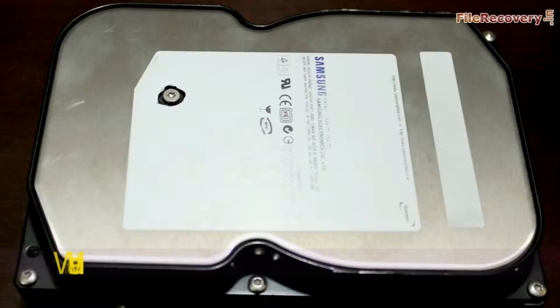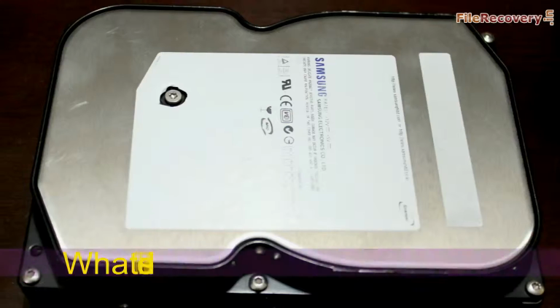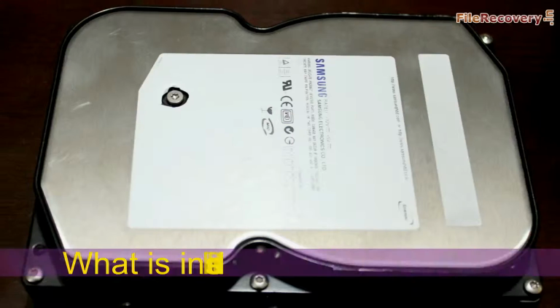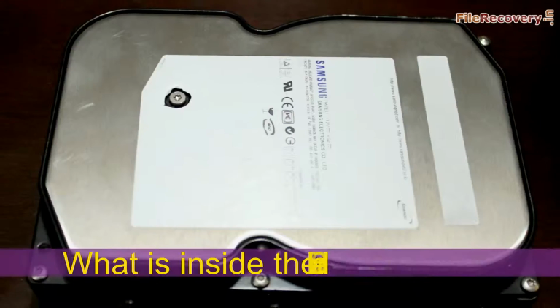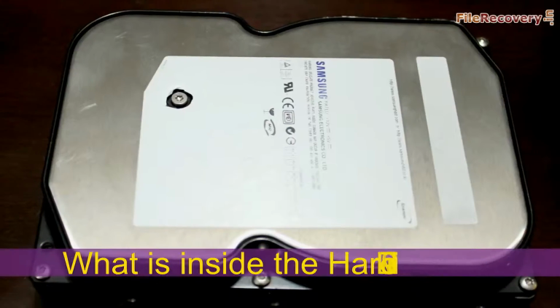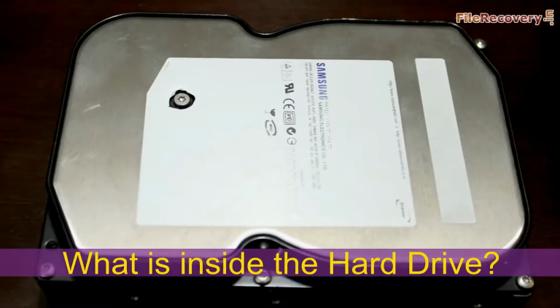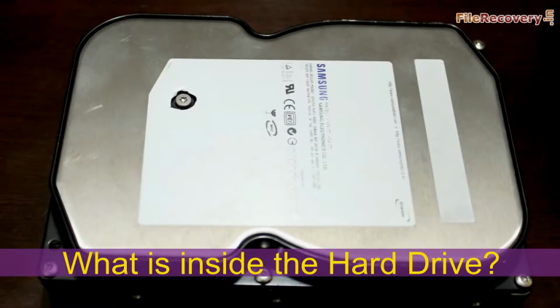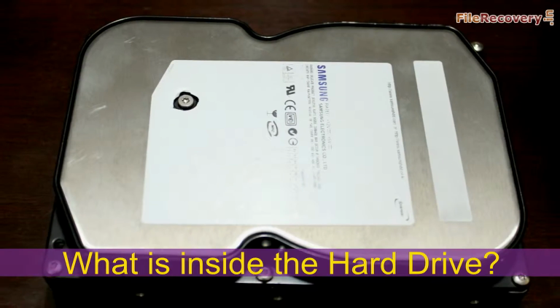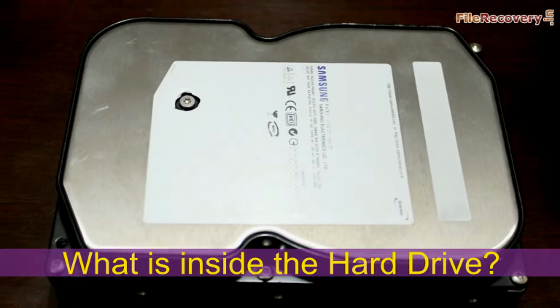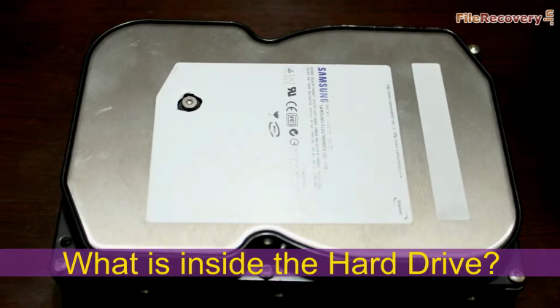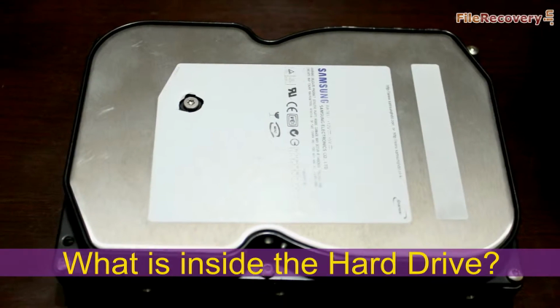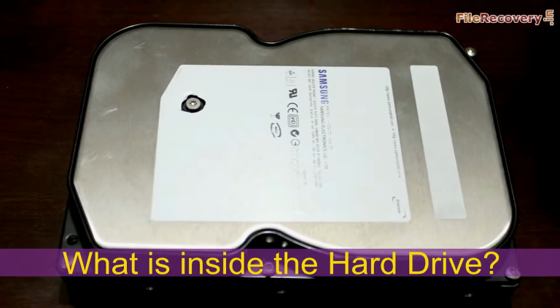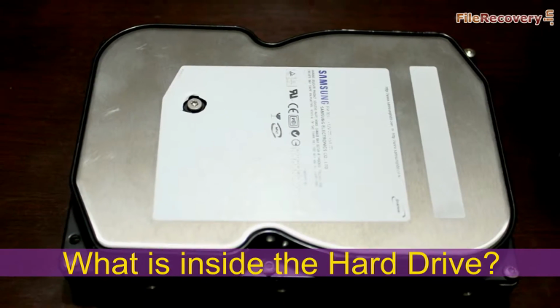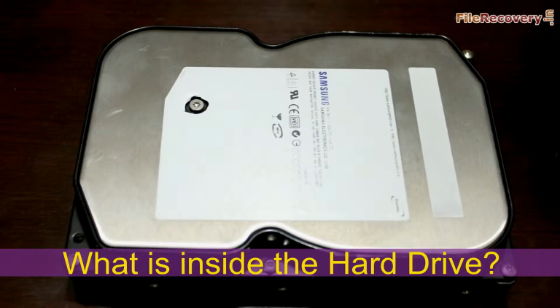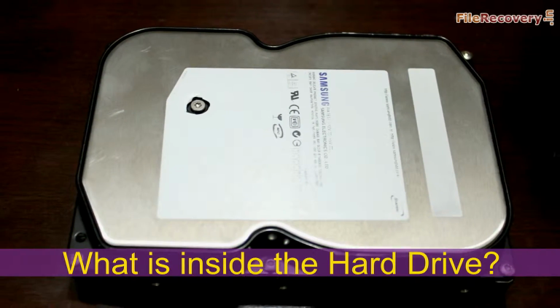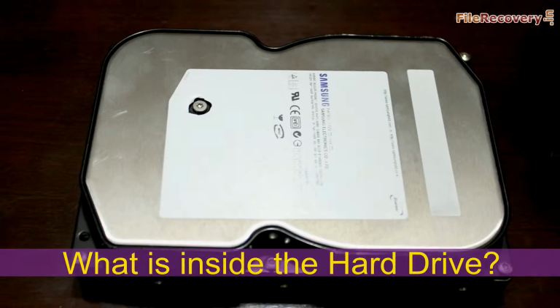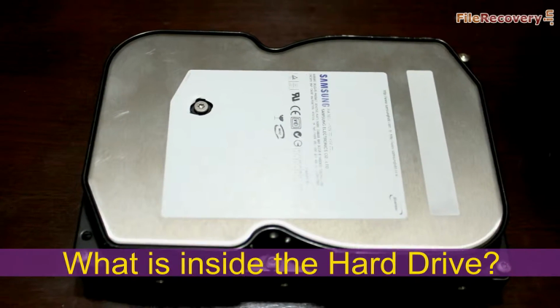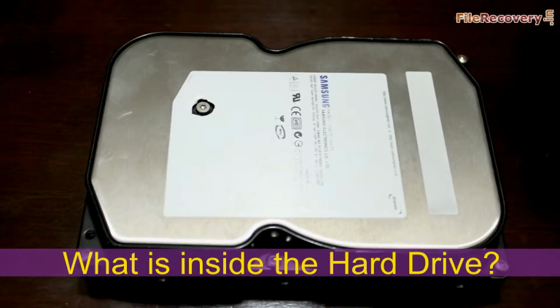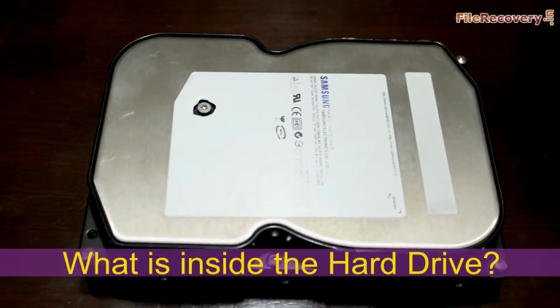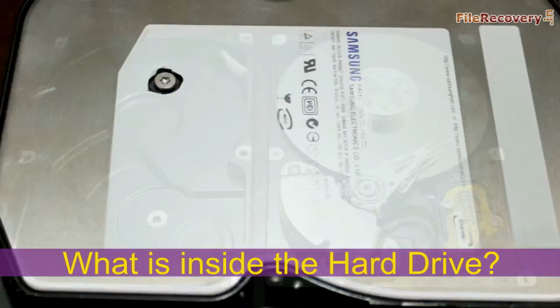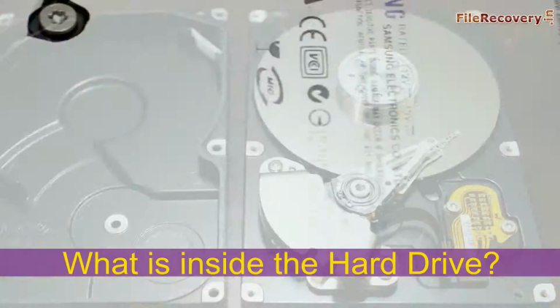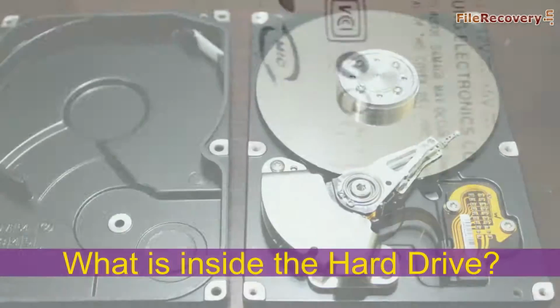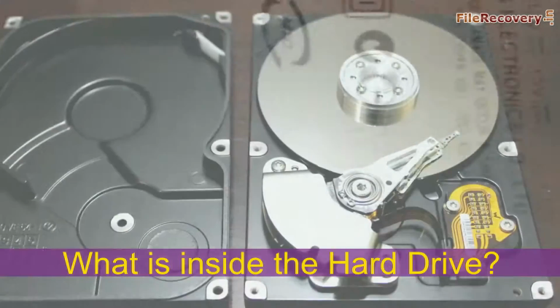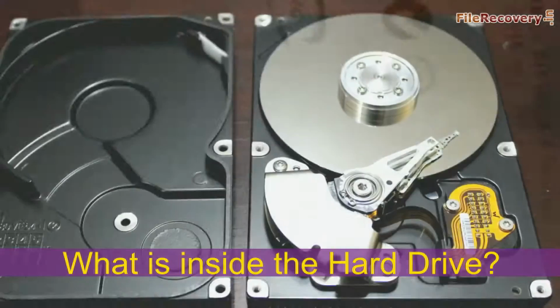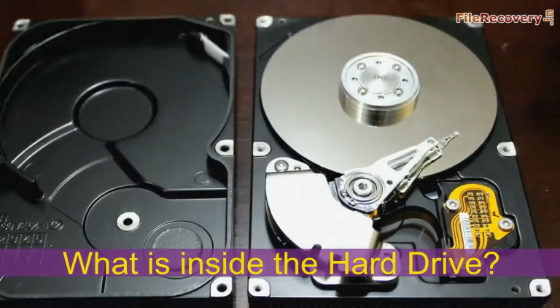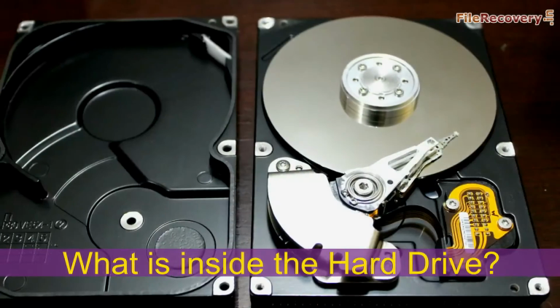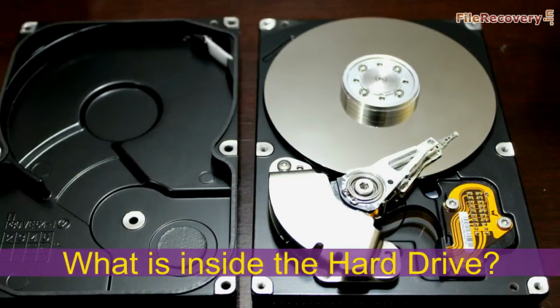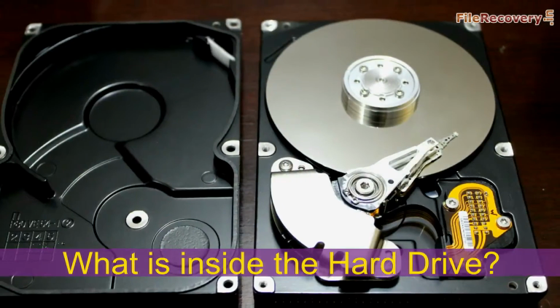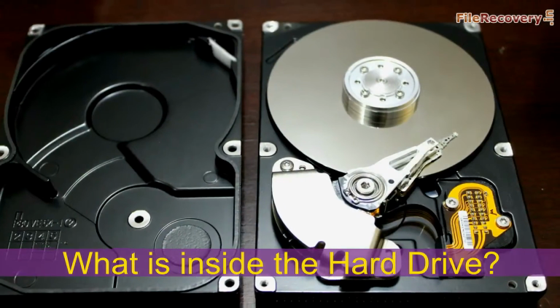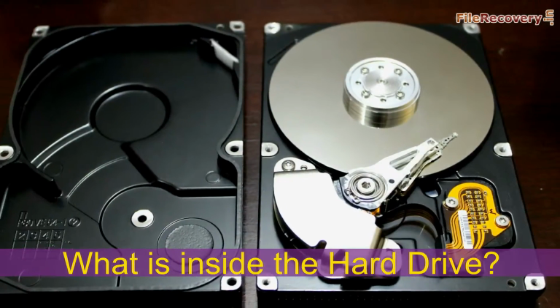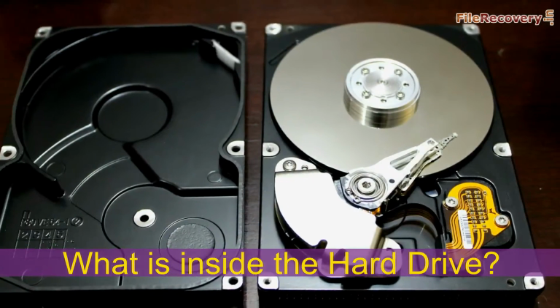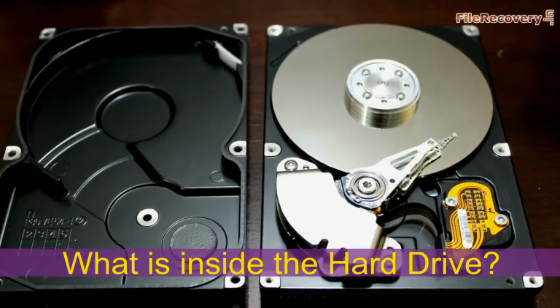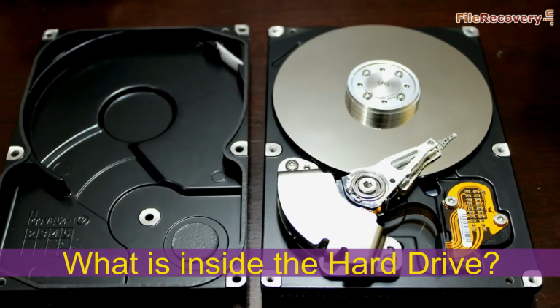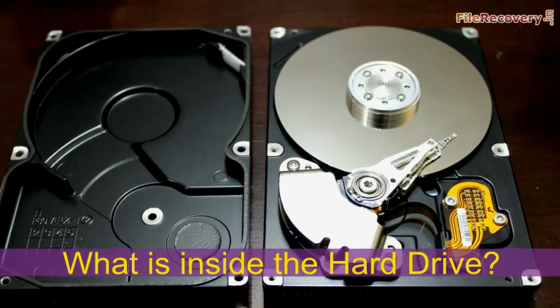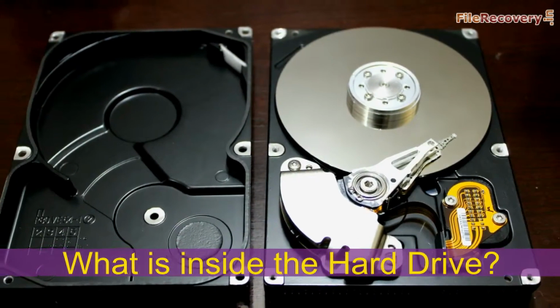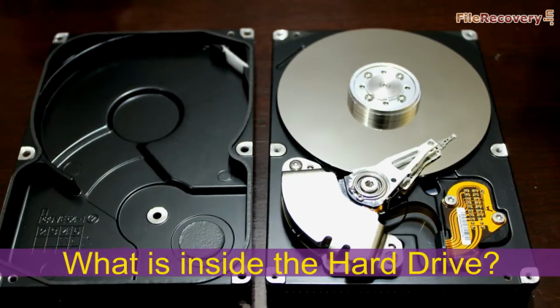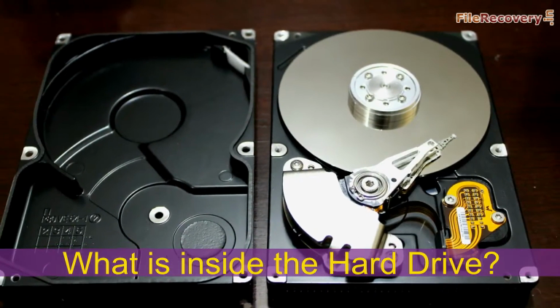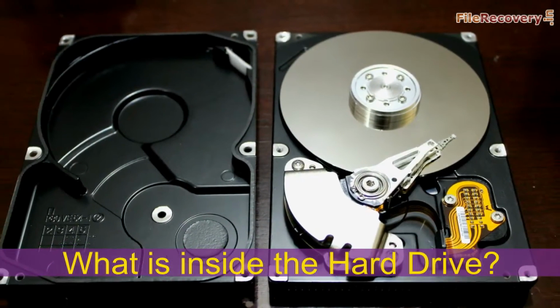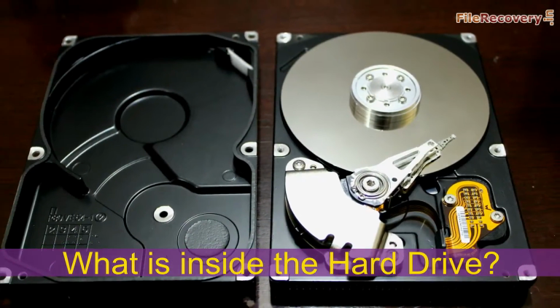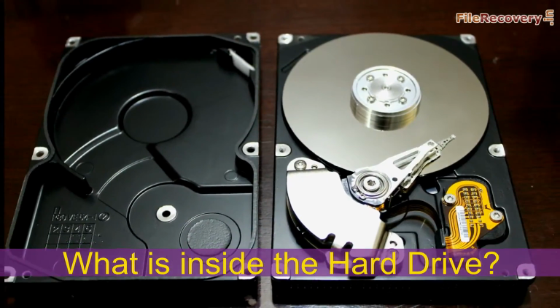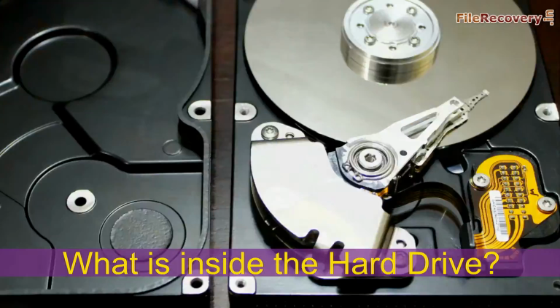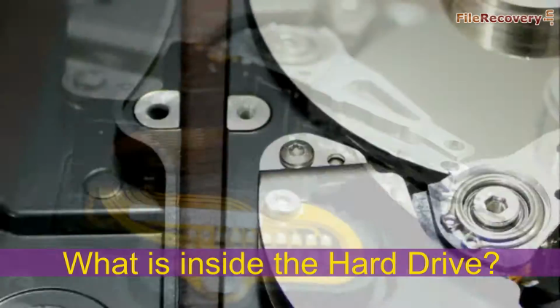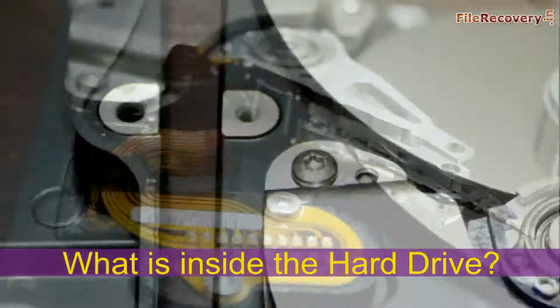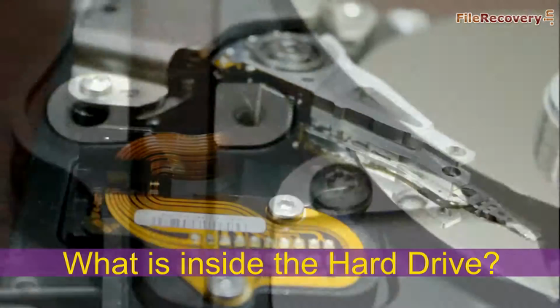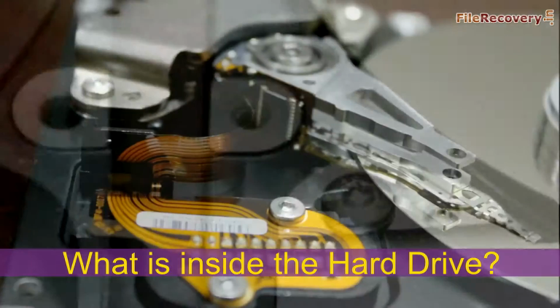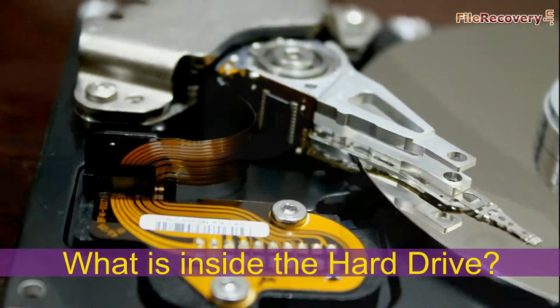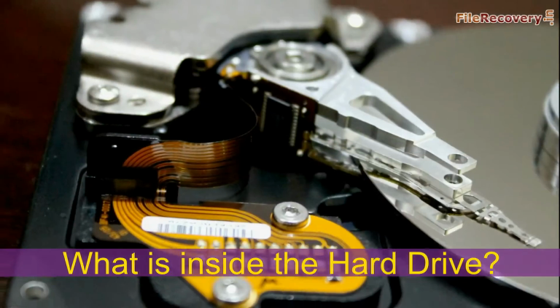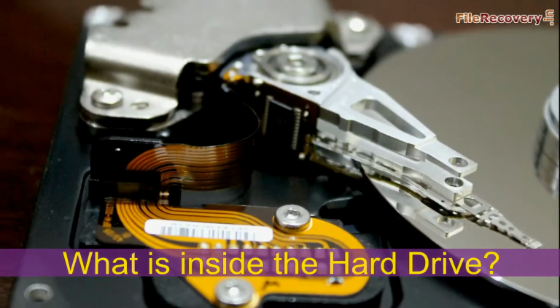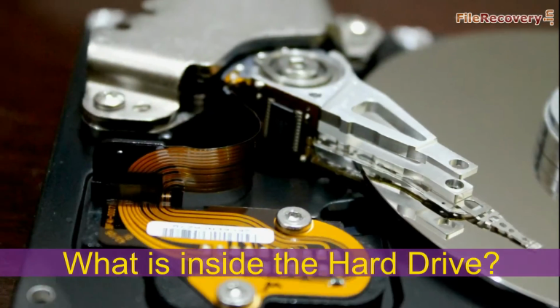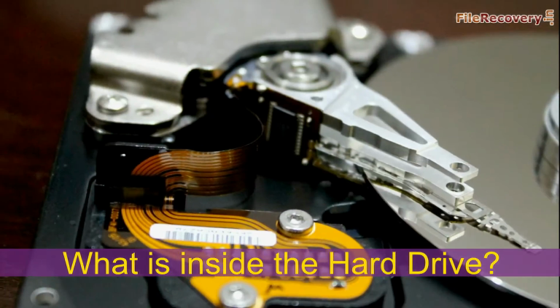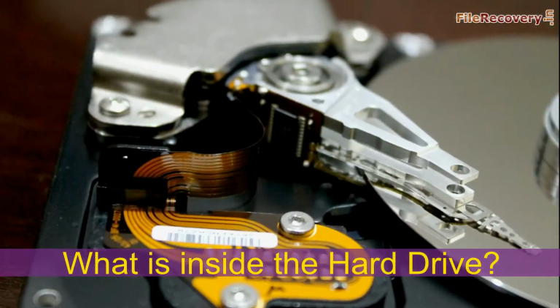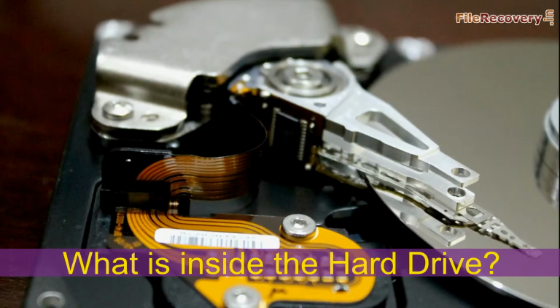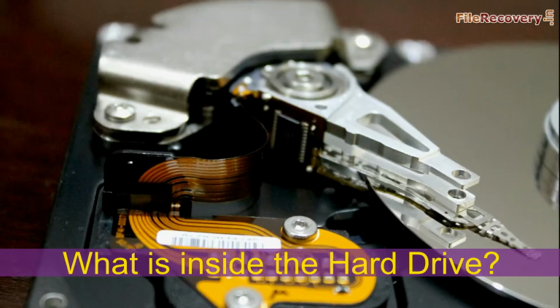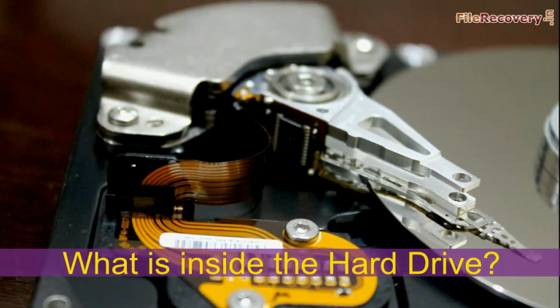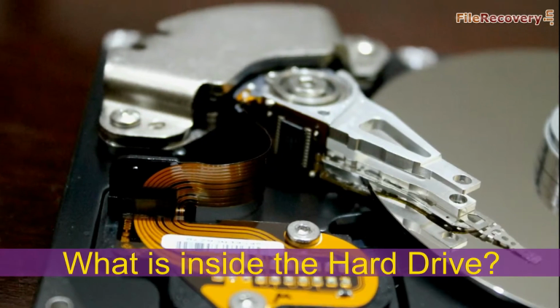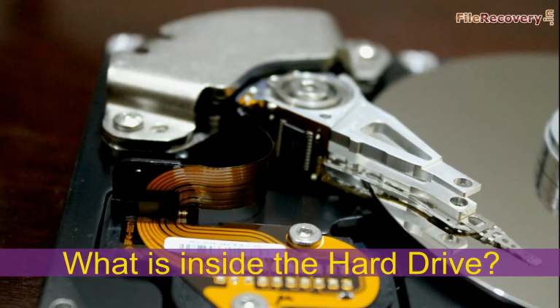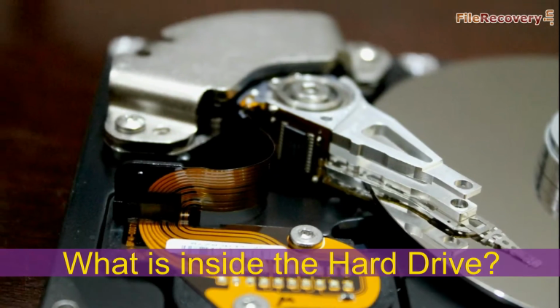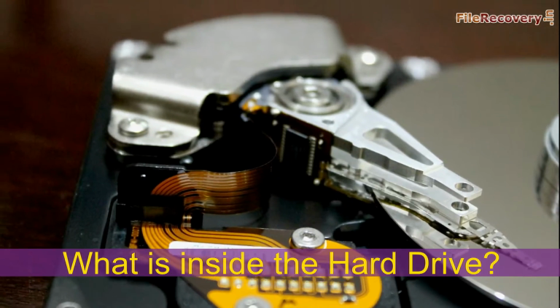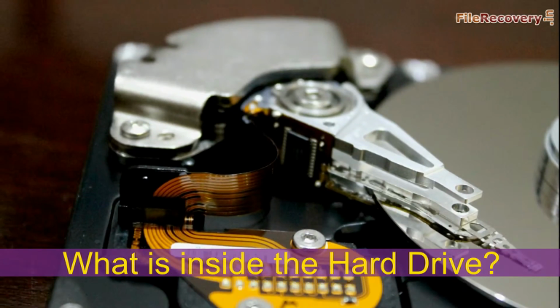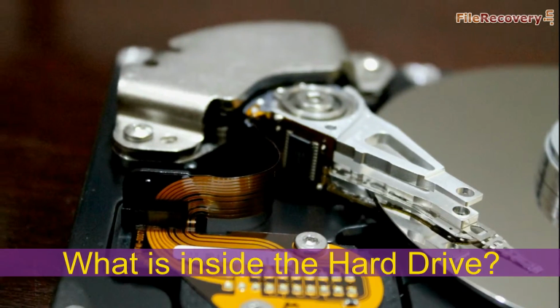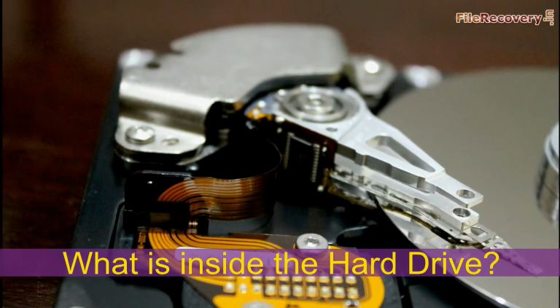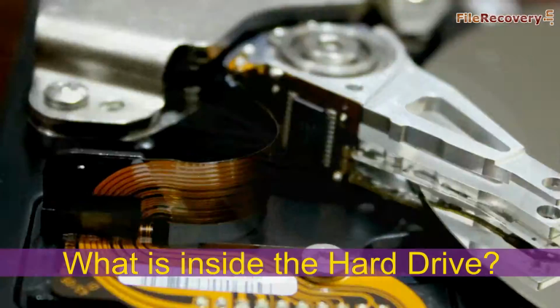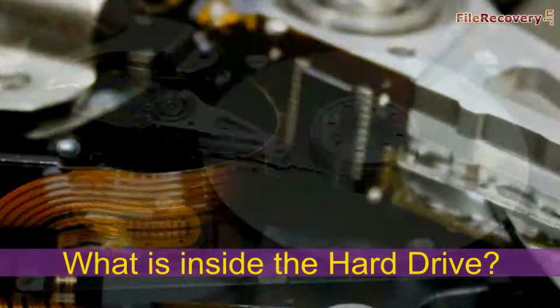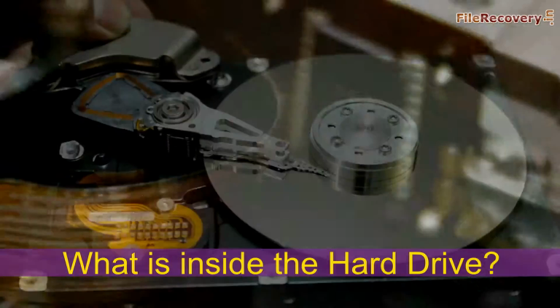In this video we are going to talk about hard drive, what is inside the hard drive, and how does hard drive work.